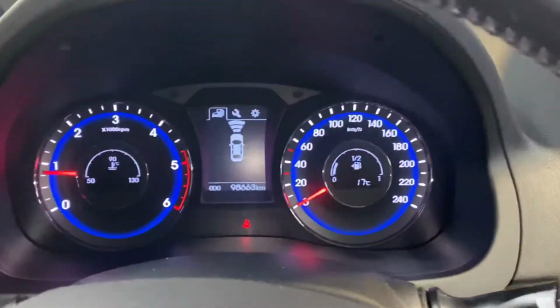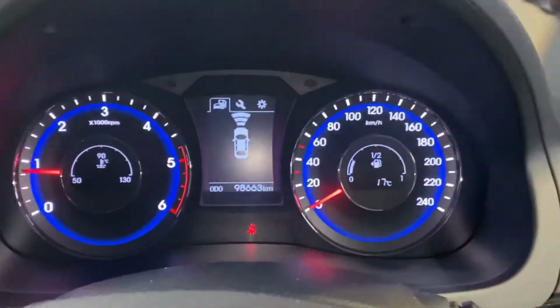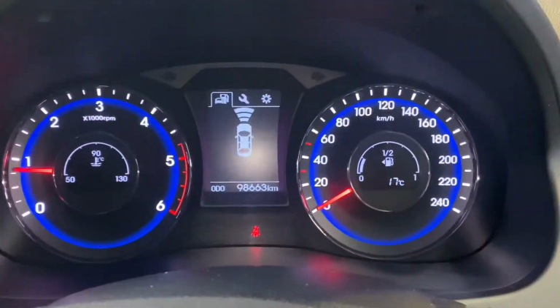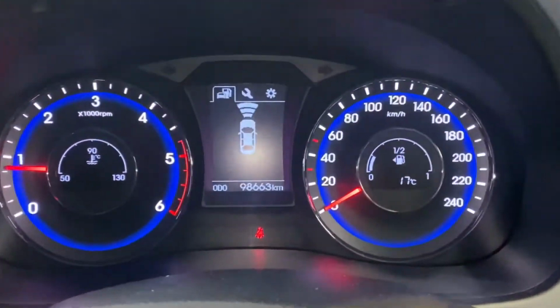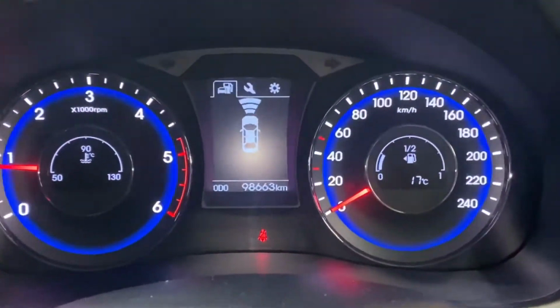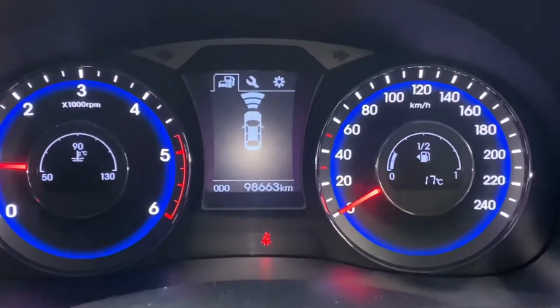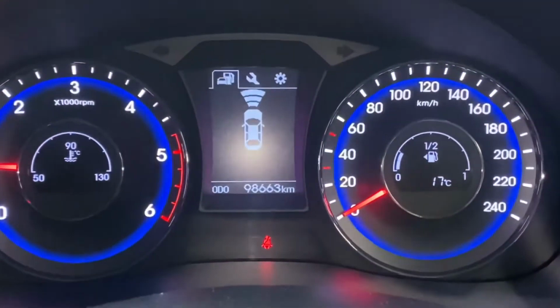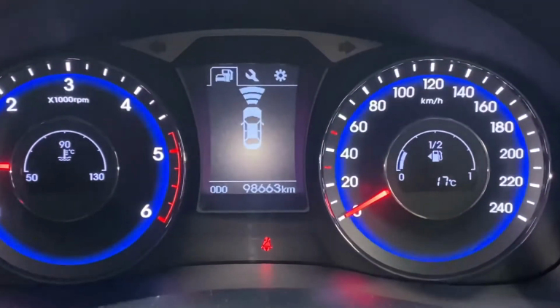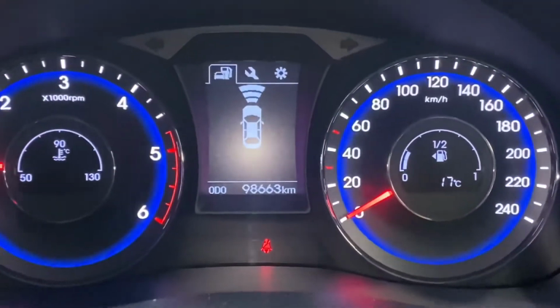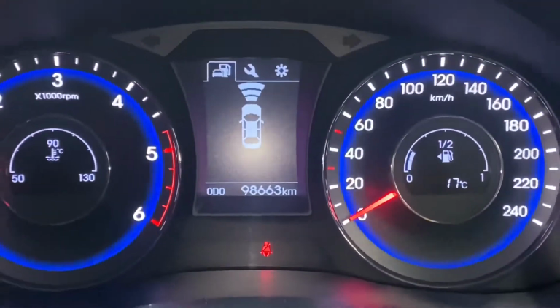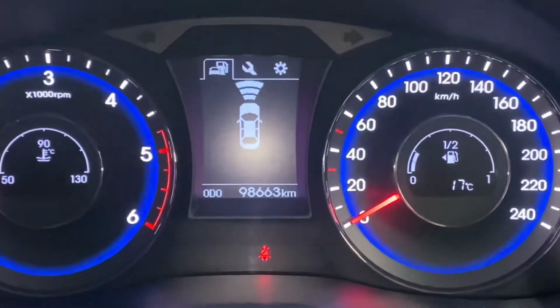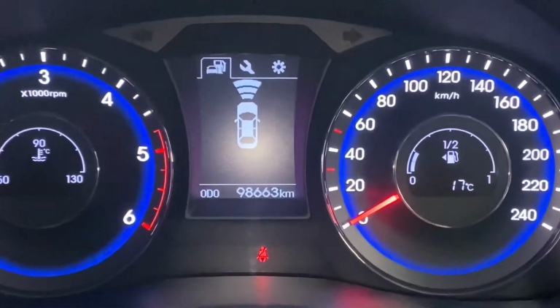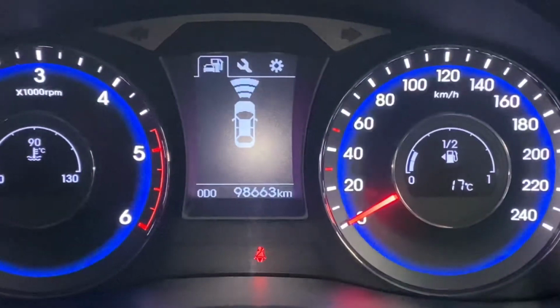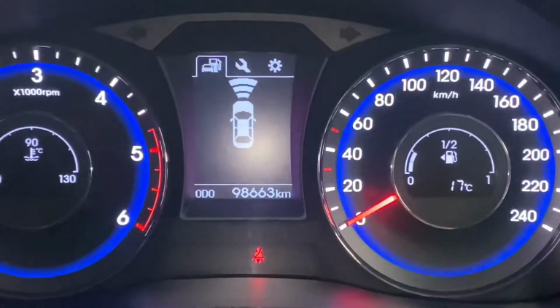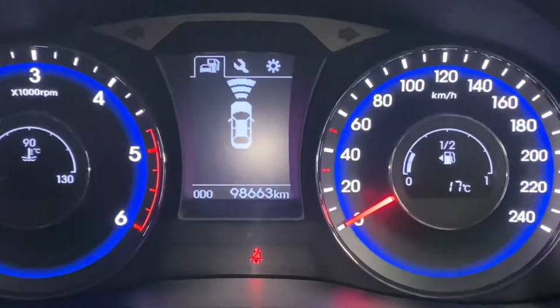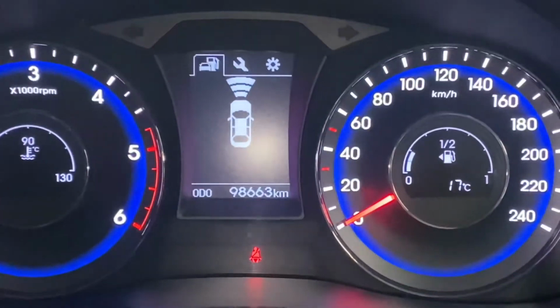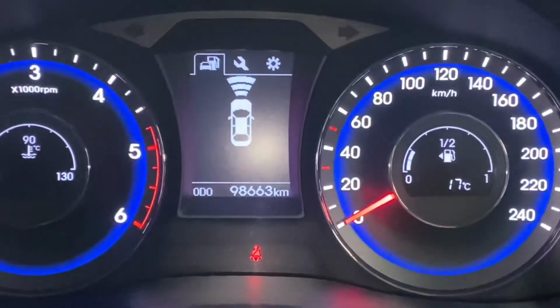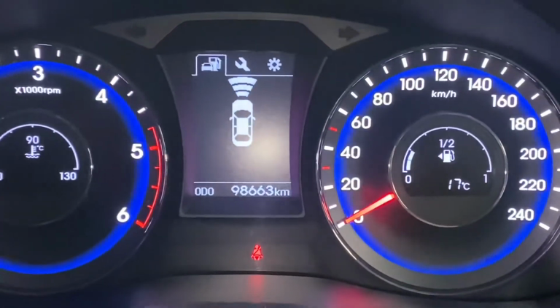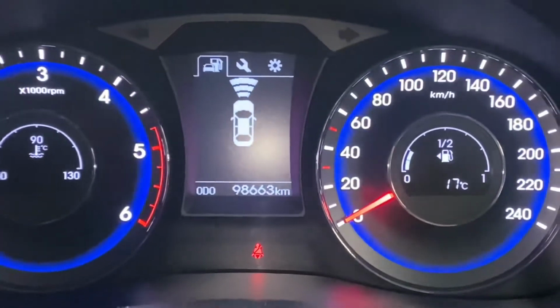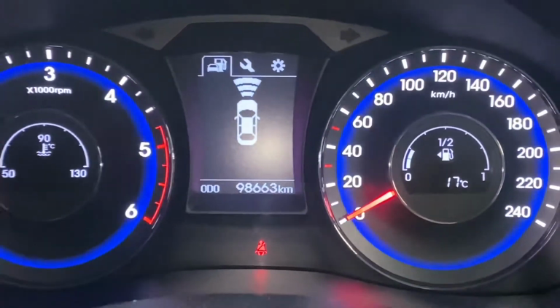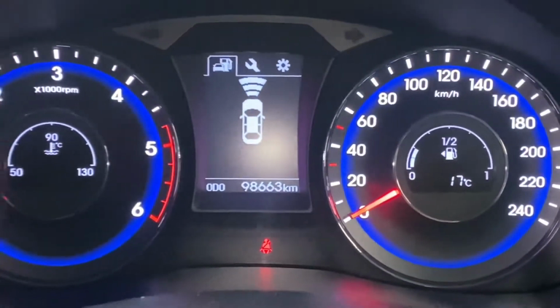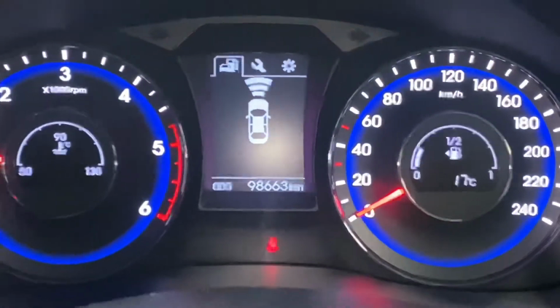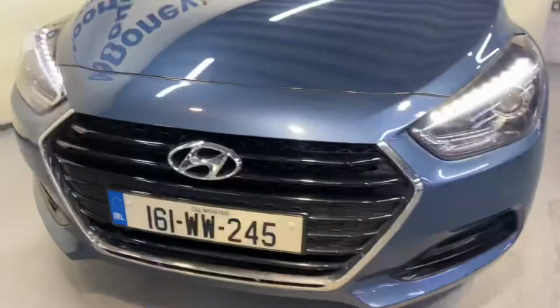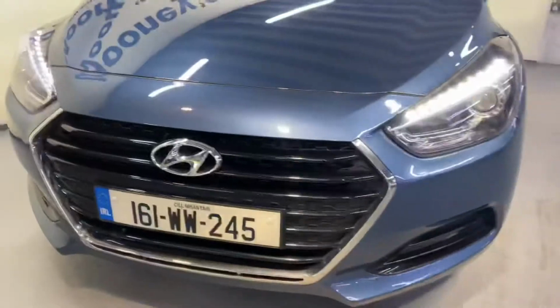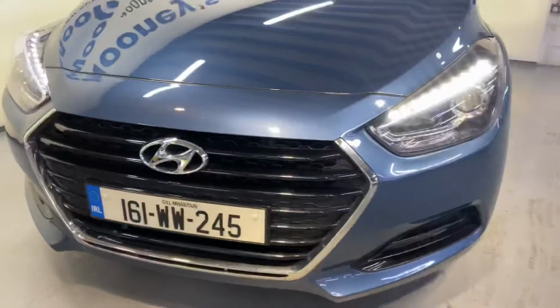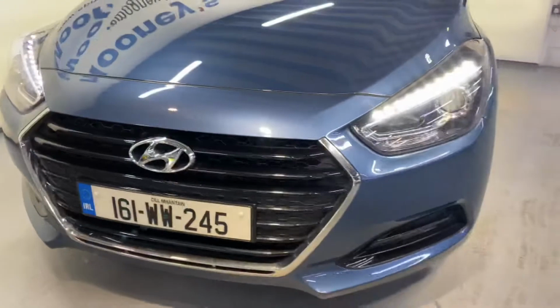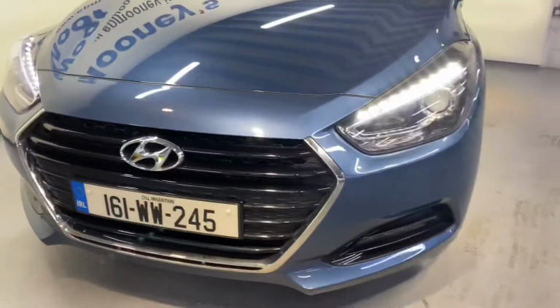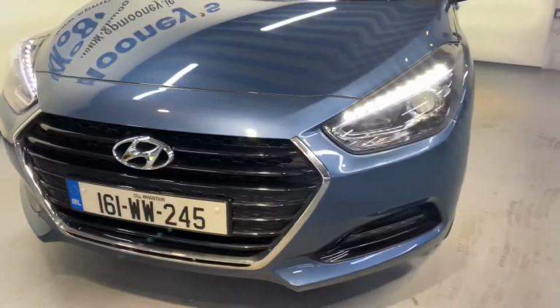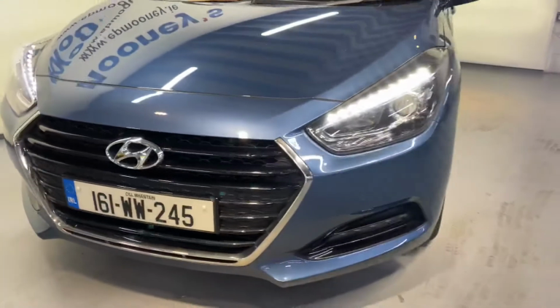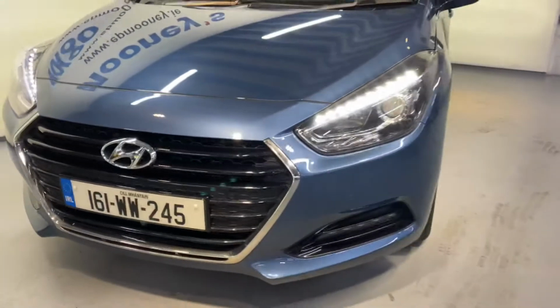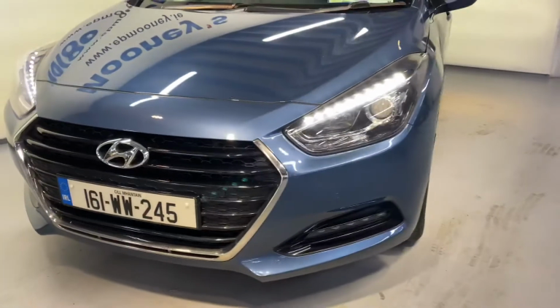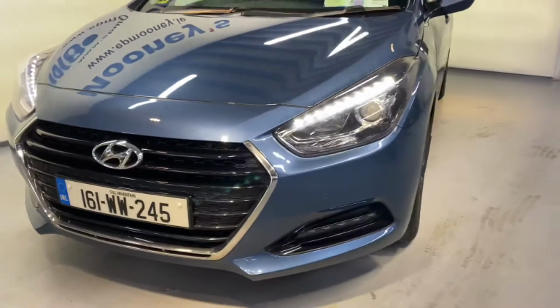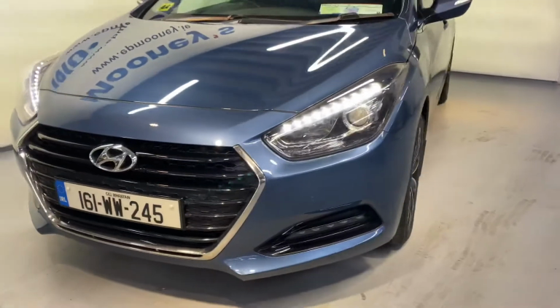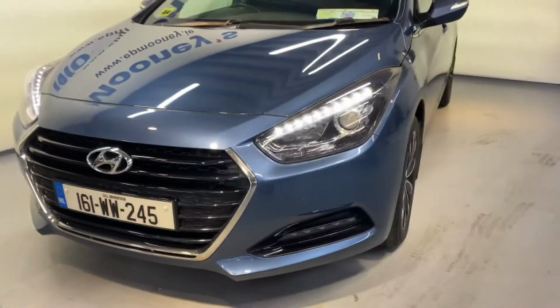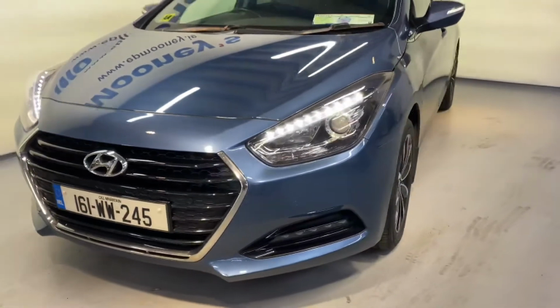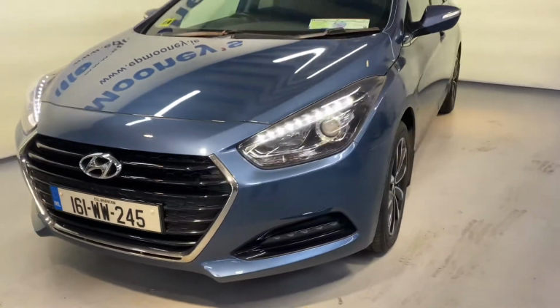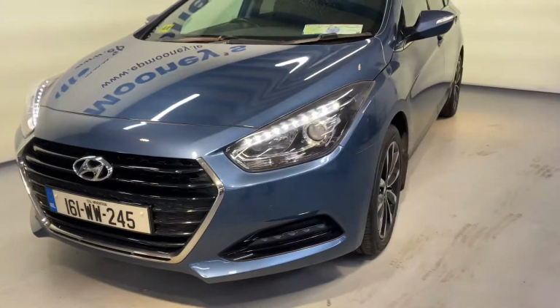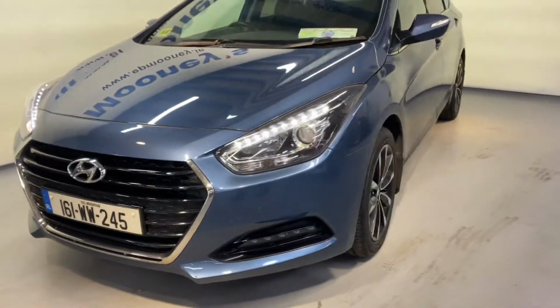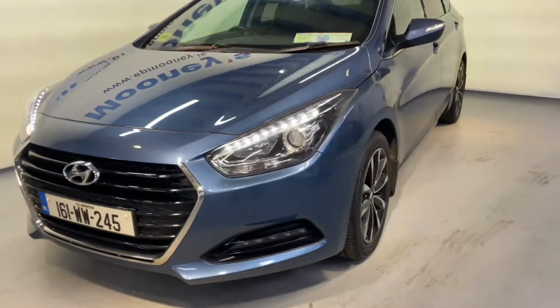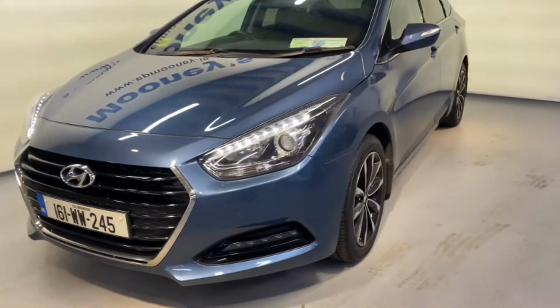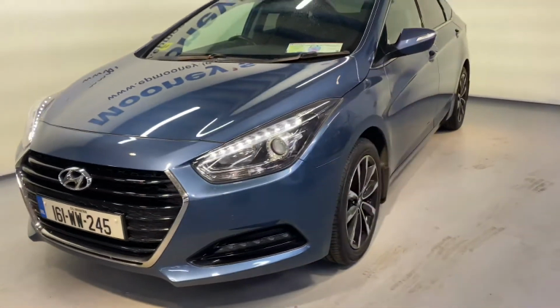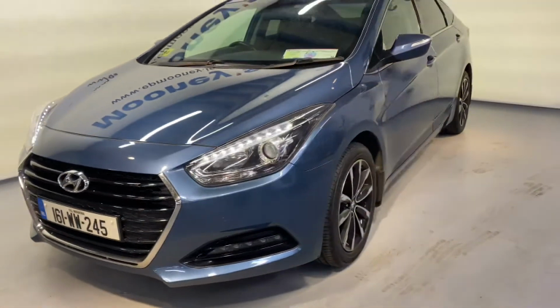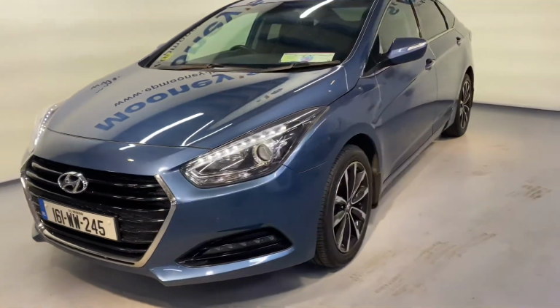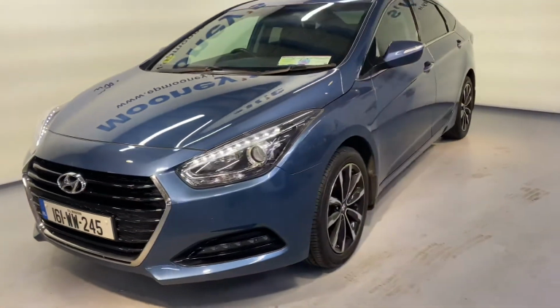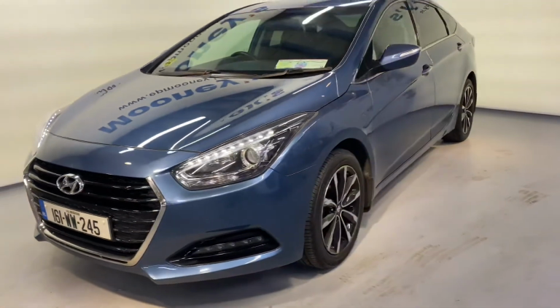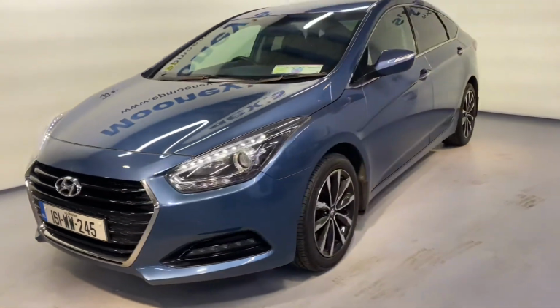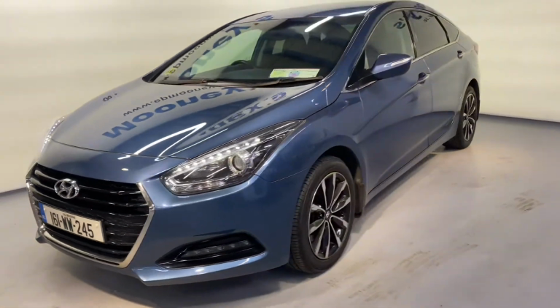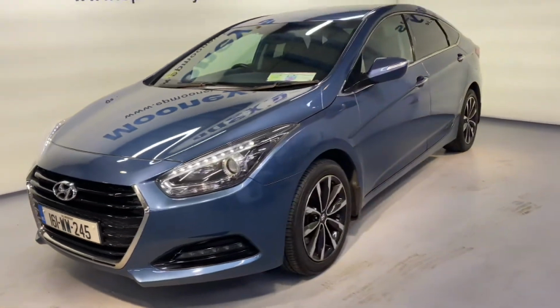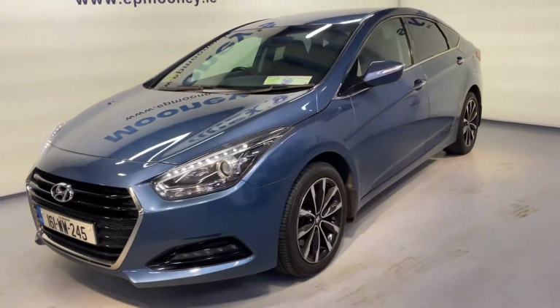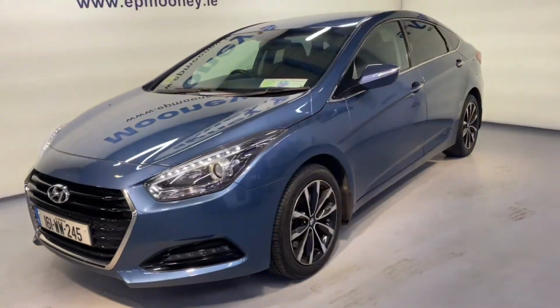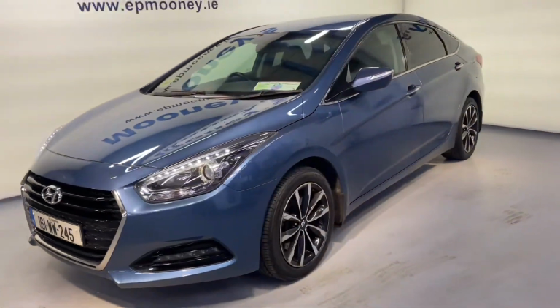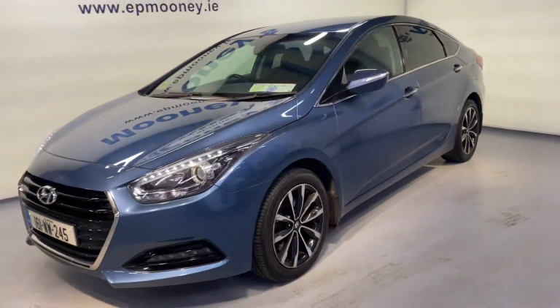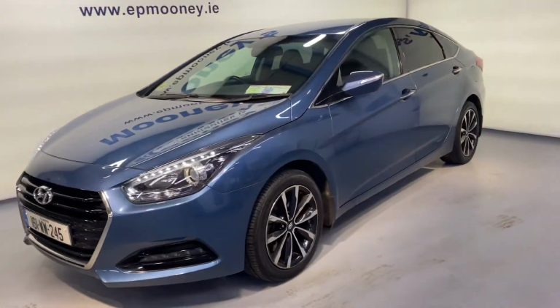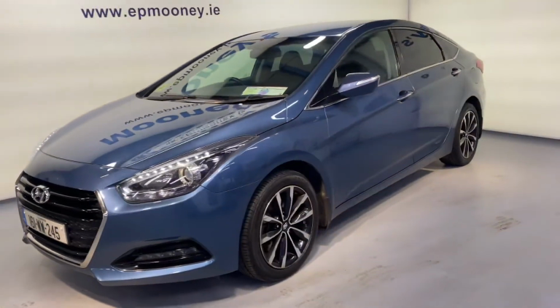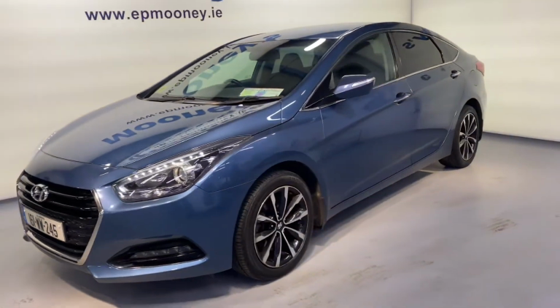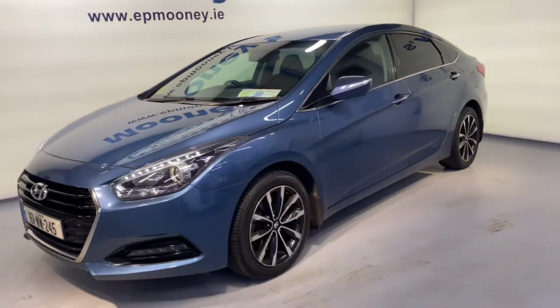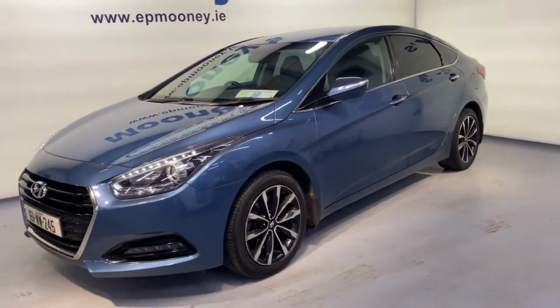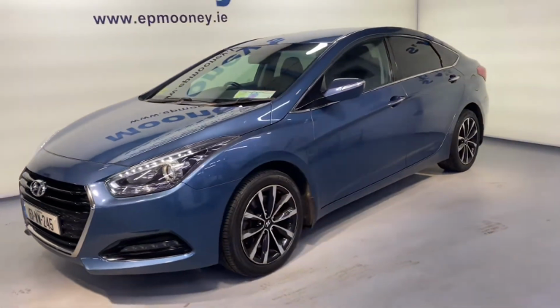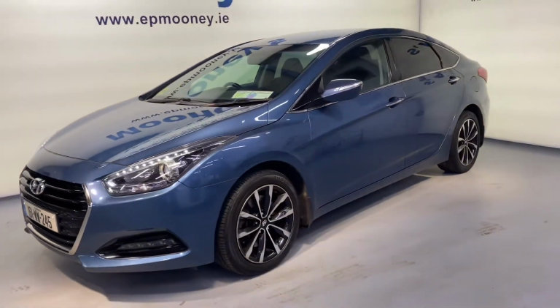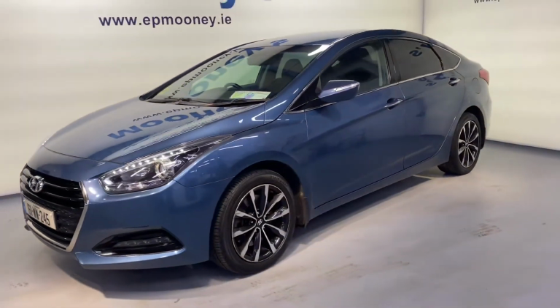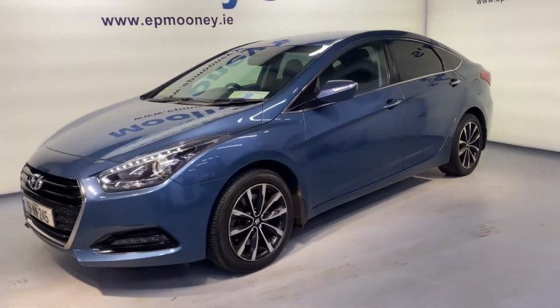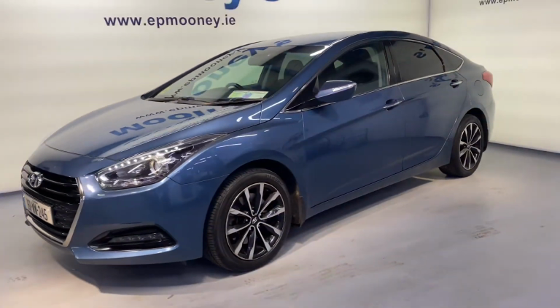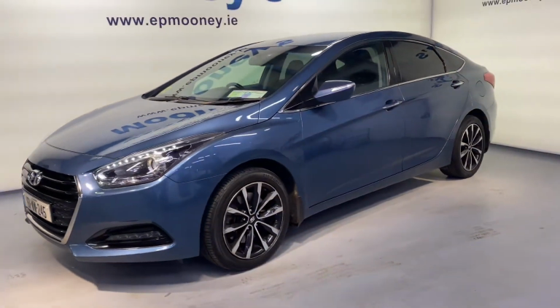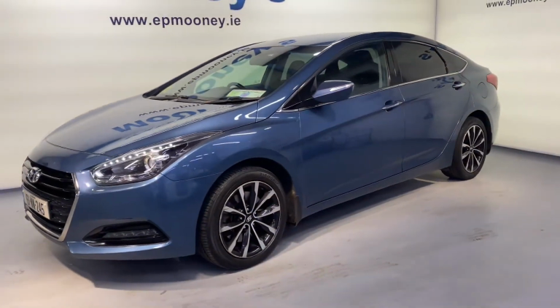There's 98,600 kilometres on the clock. It's fully serviced here at Mooney's and will of course come with a Mooney's warranty.